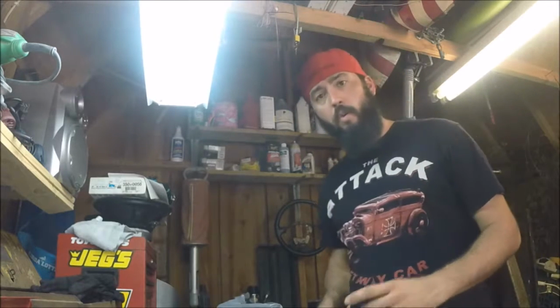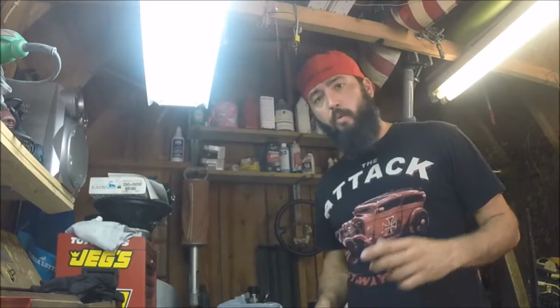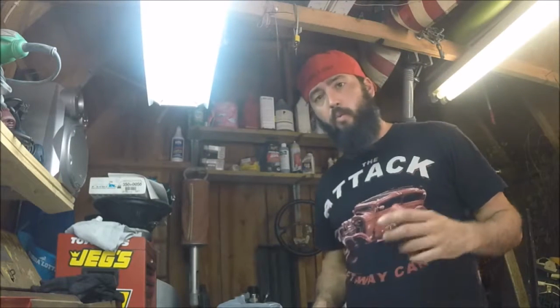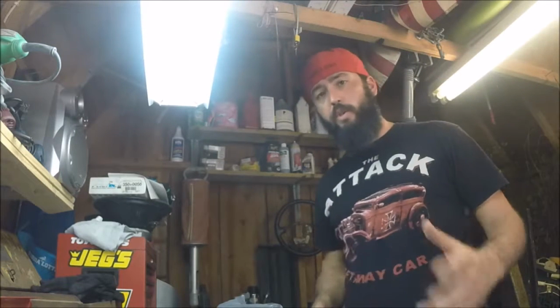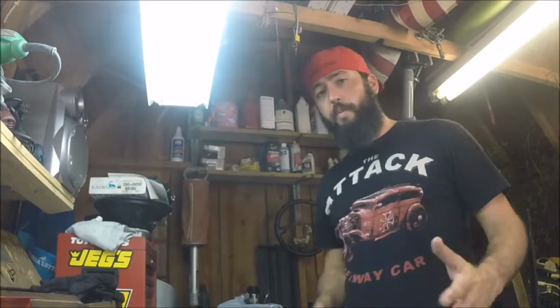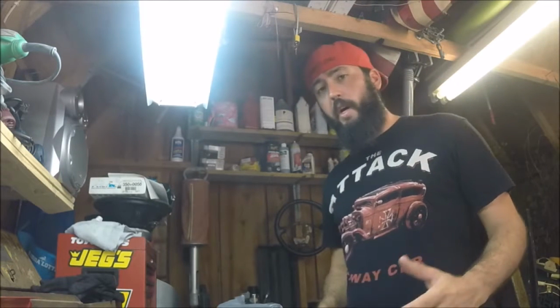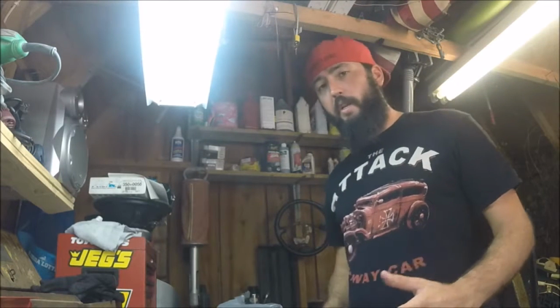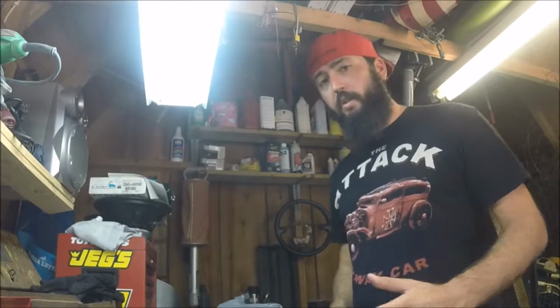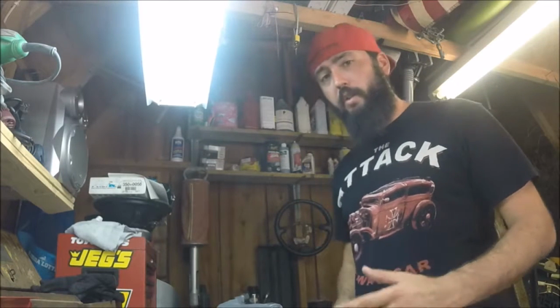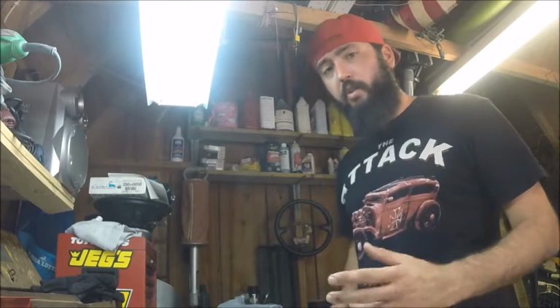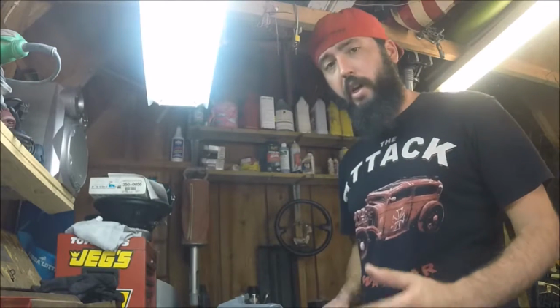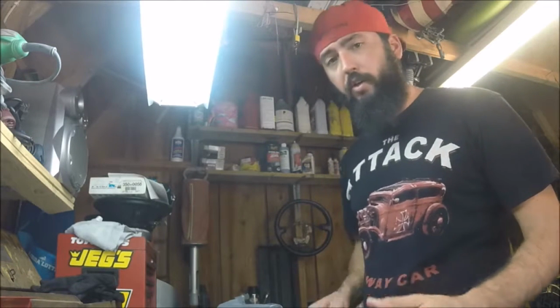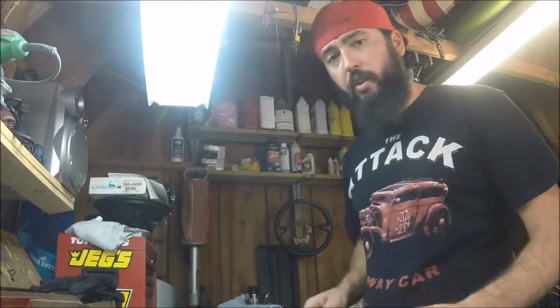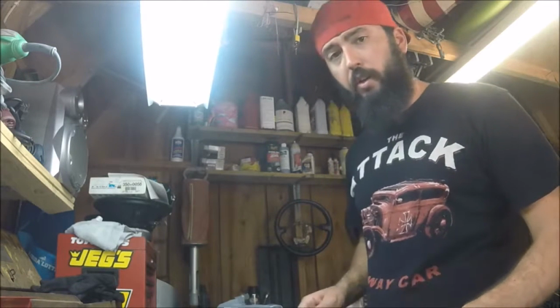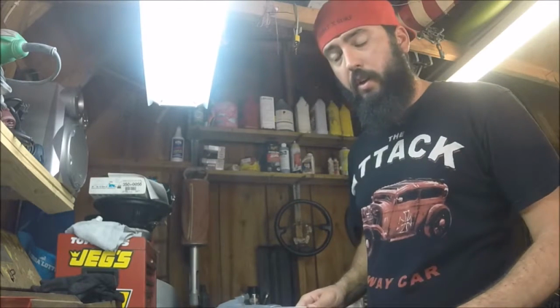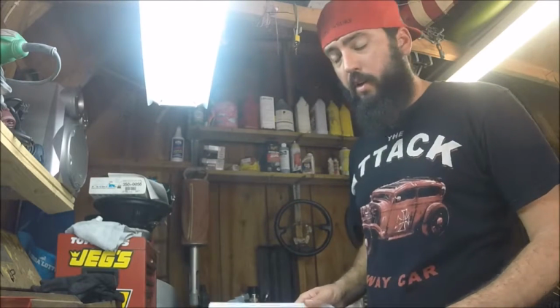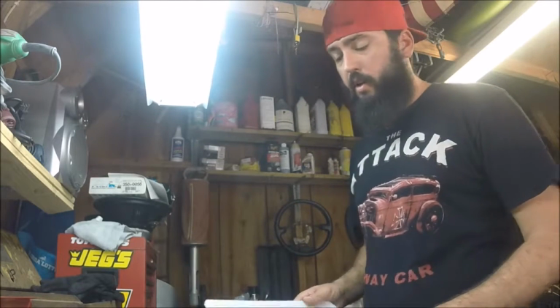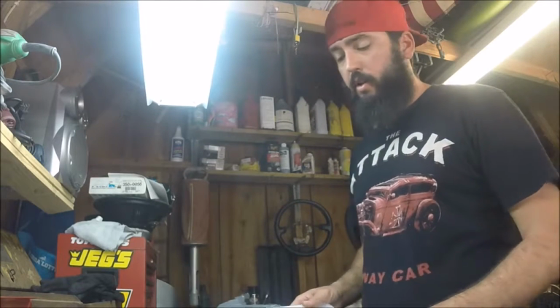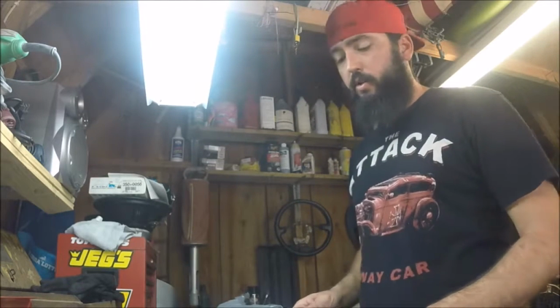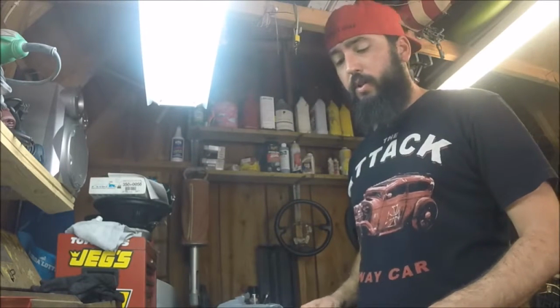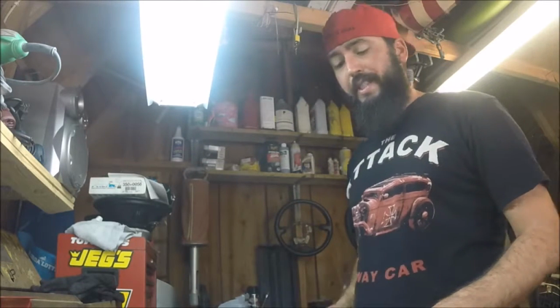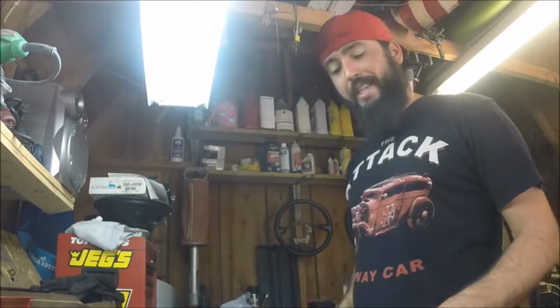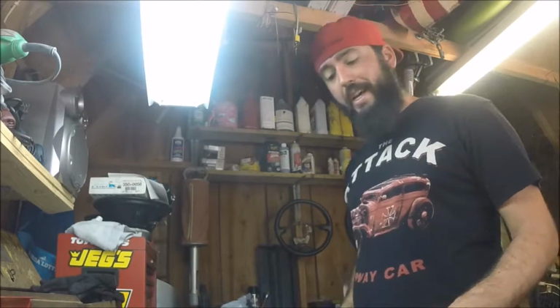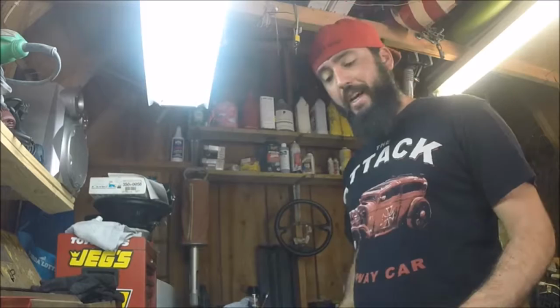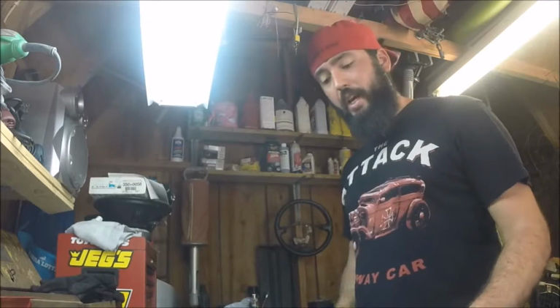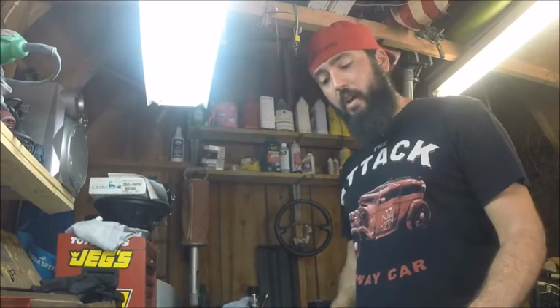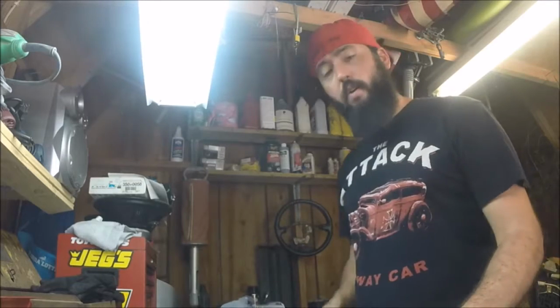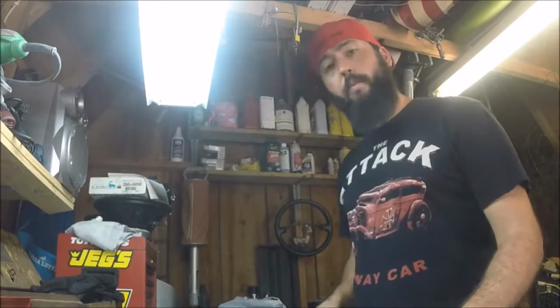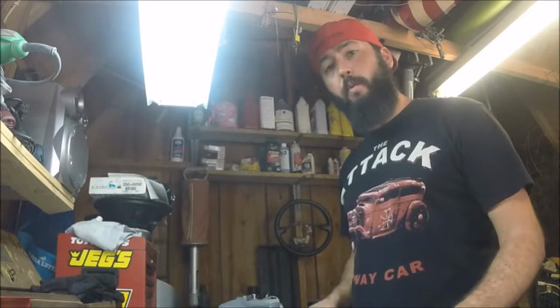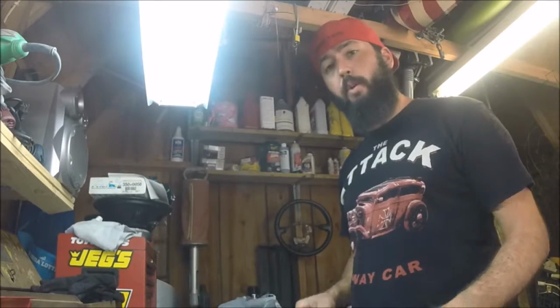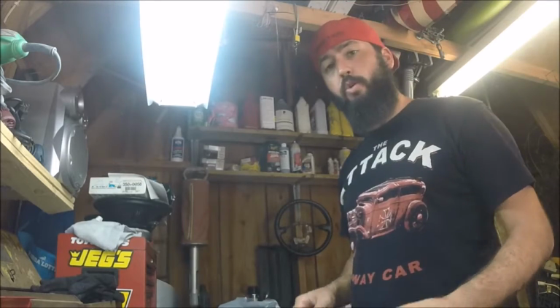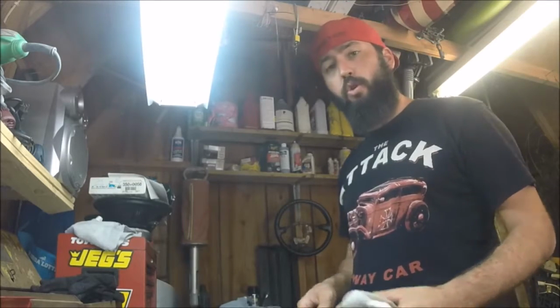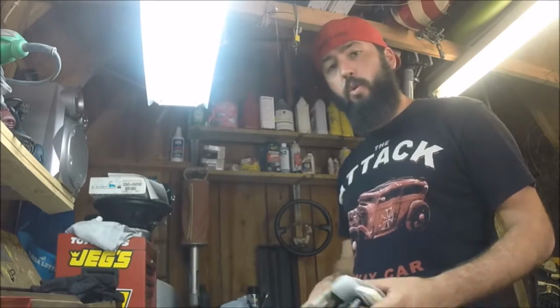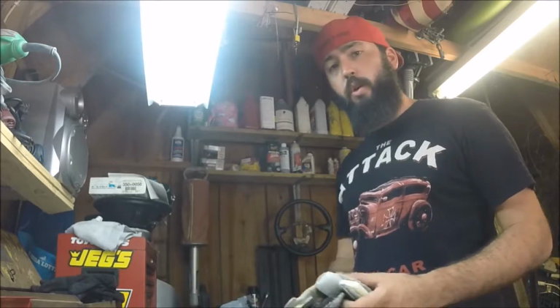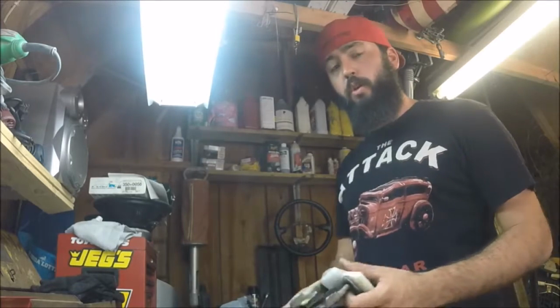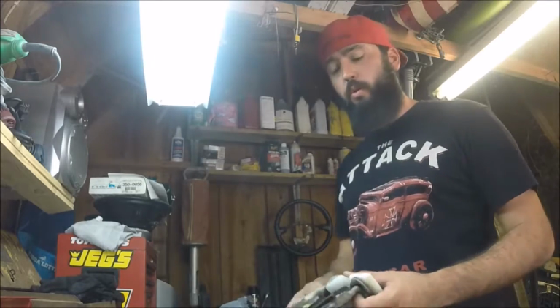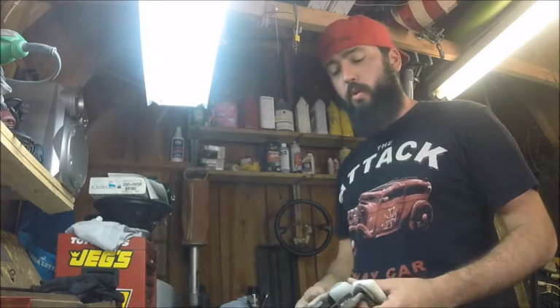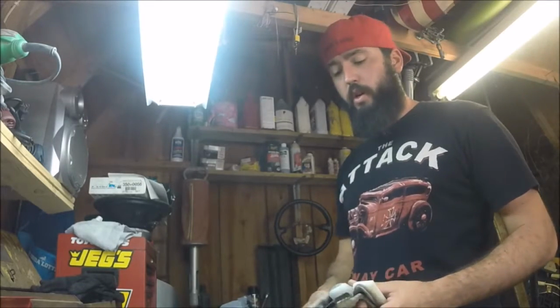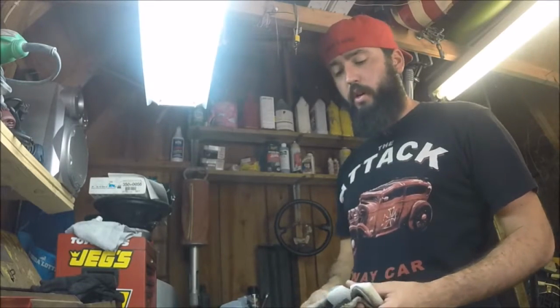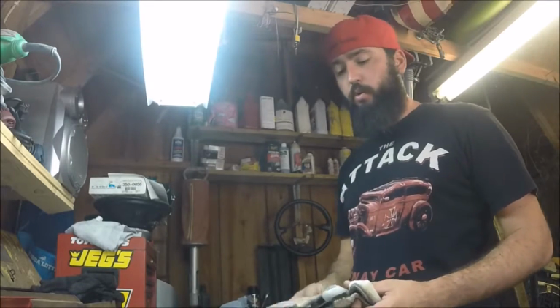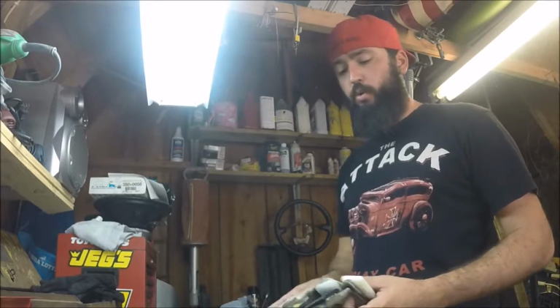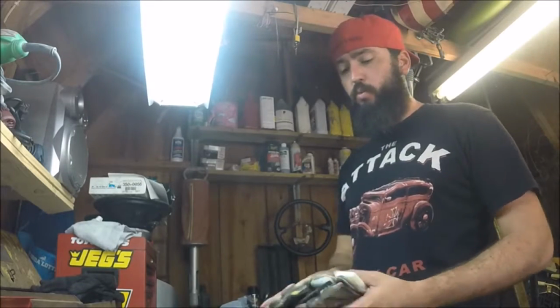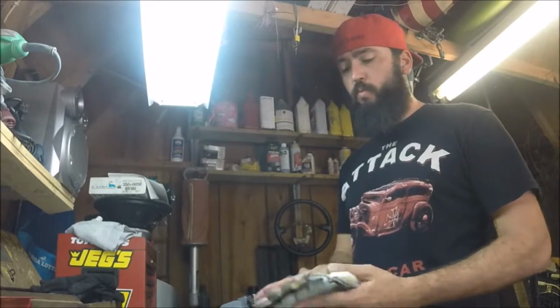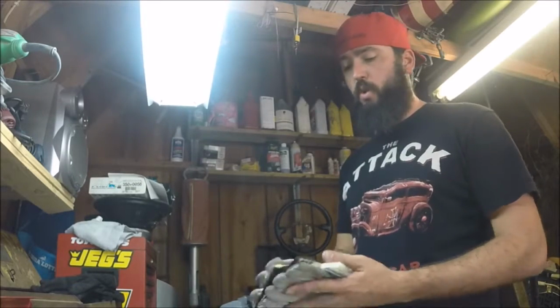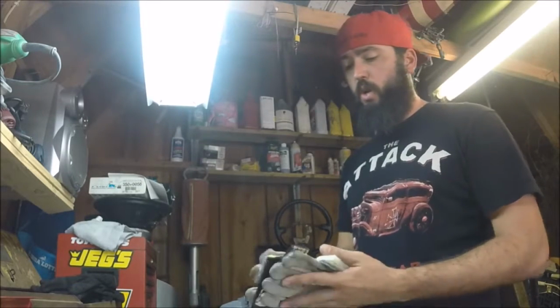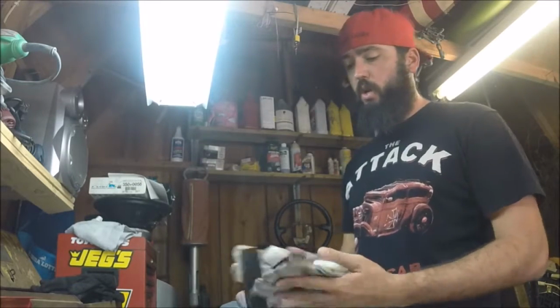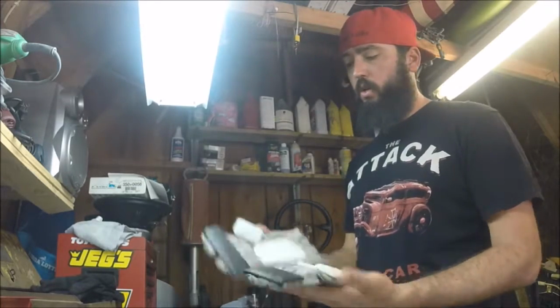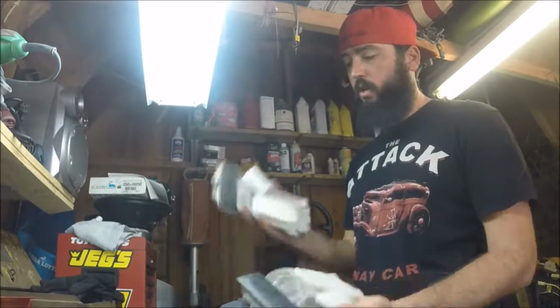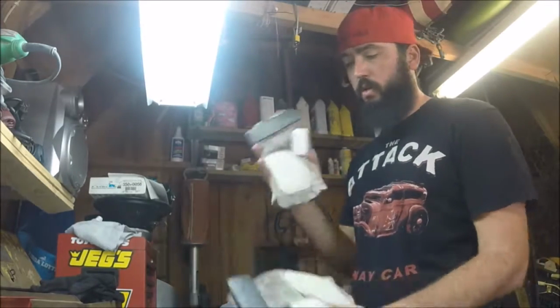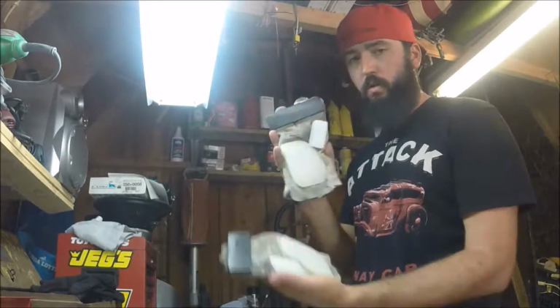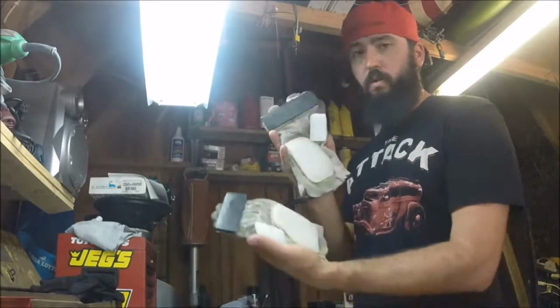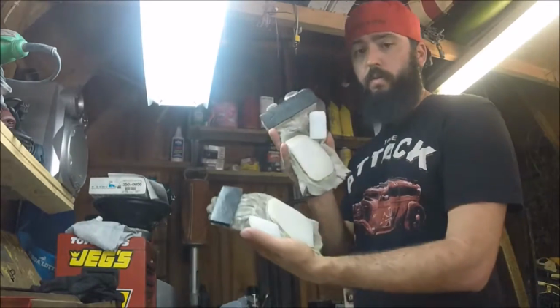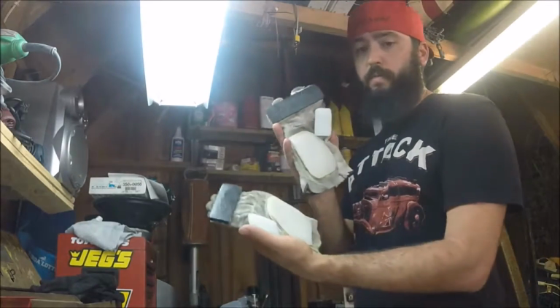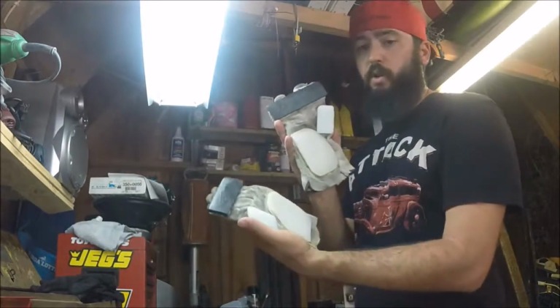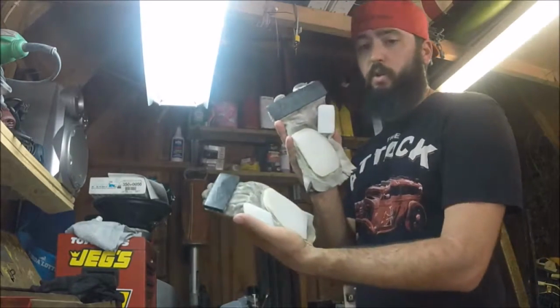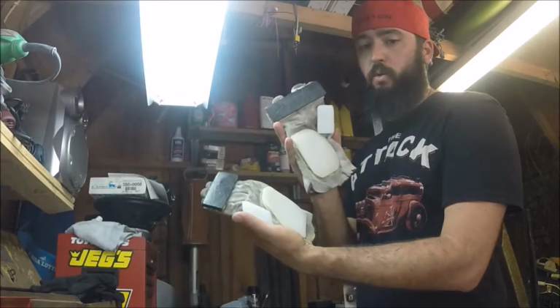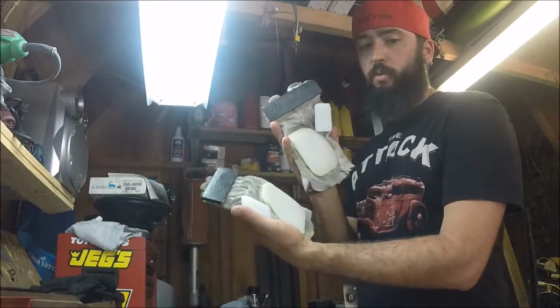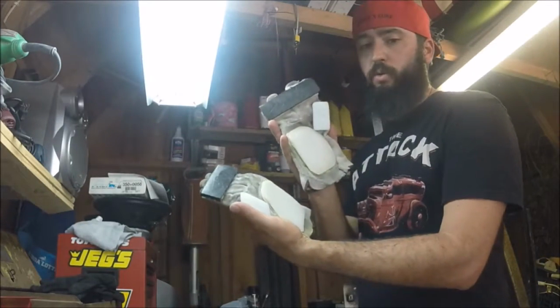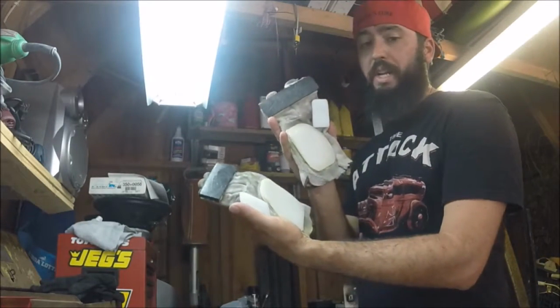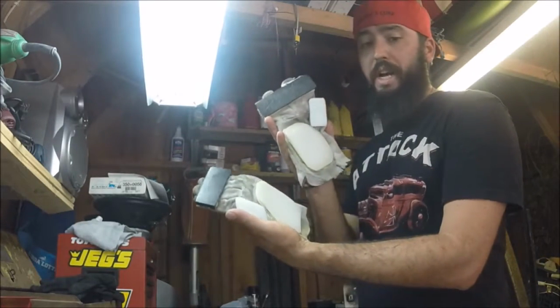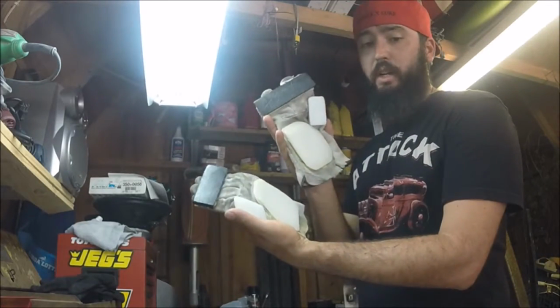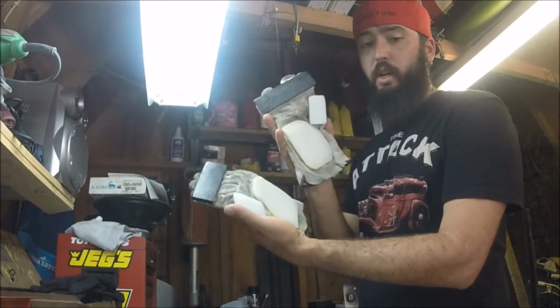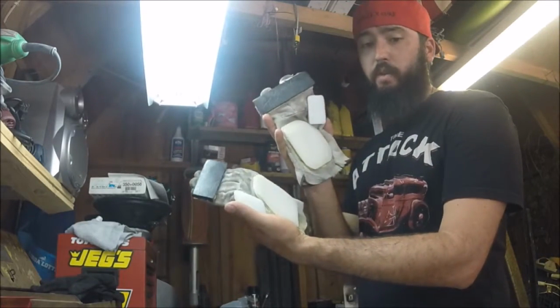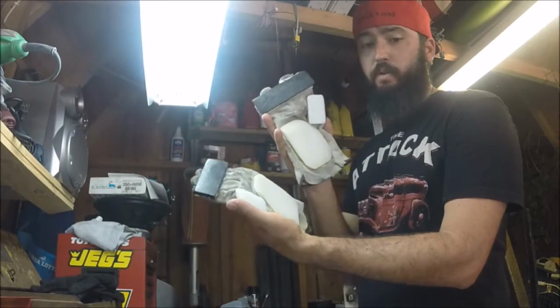What's up guys, it's Casey. Today I'm going to be showing you how to make your own slide gloves.